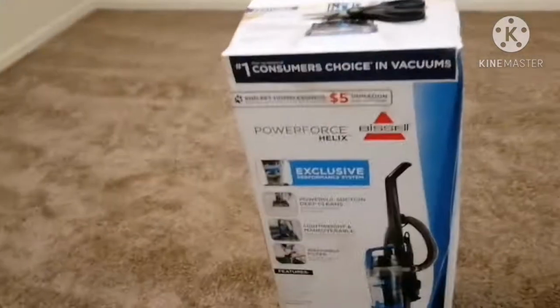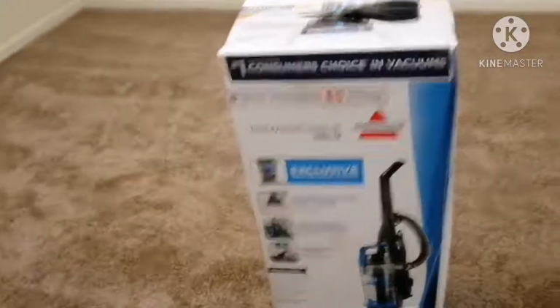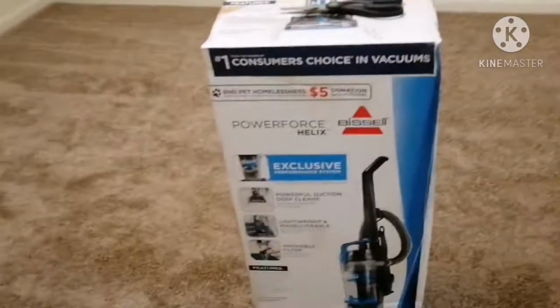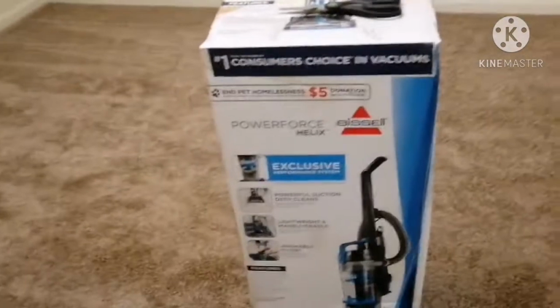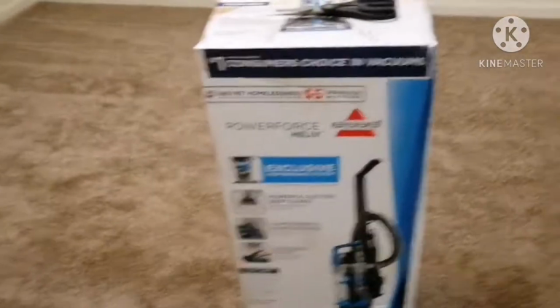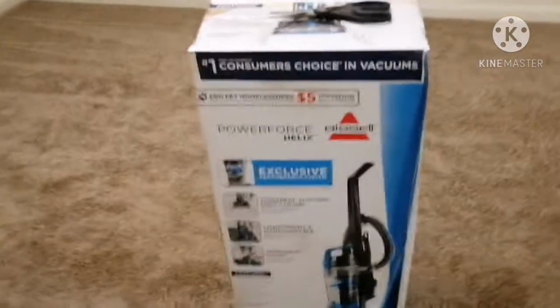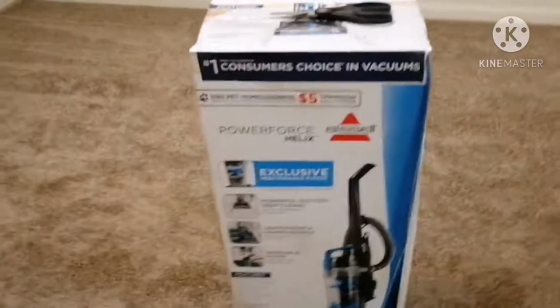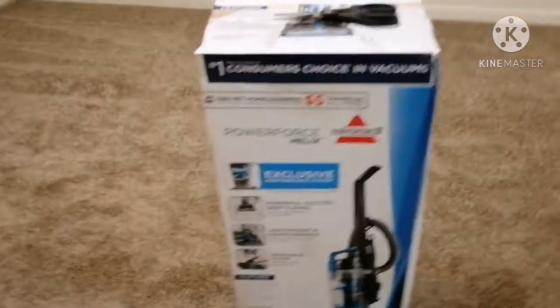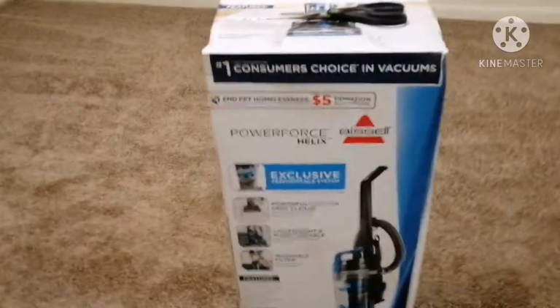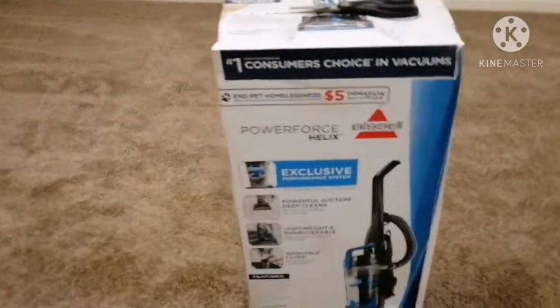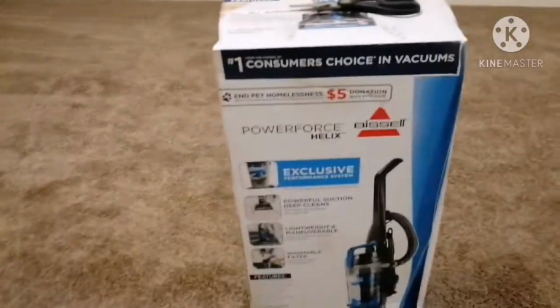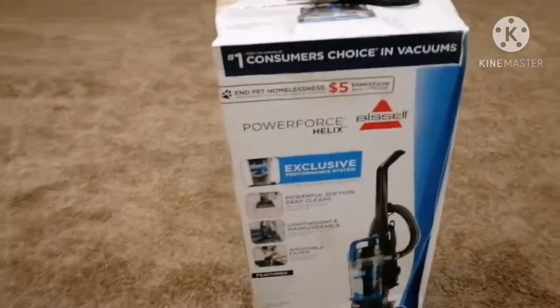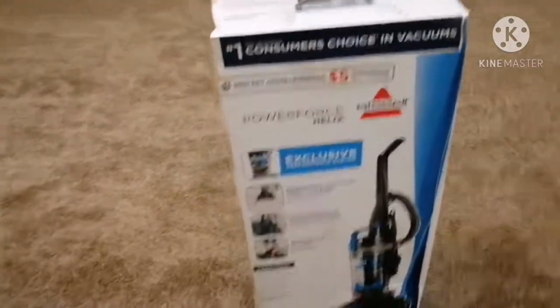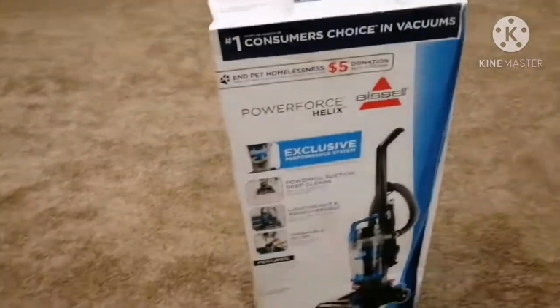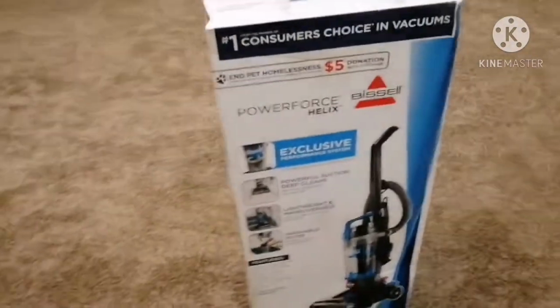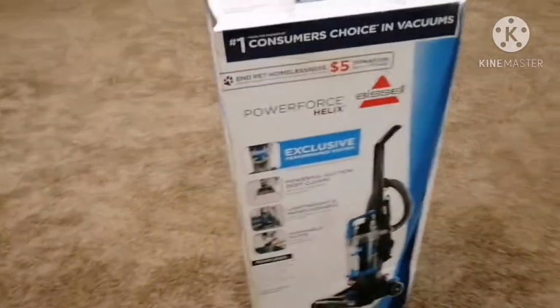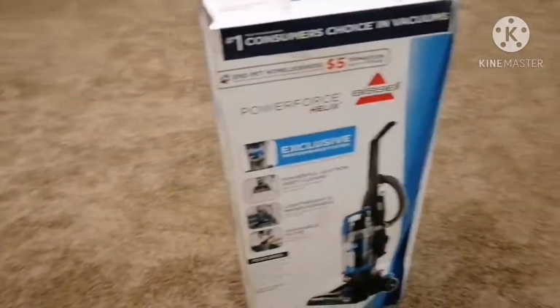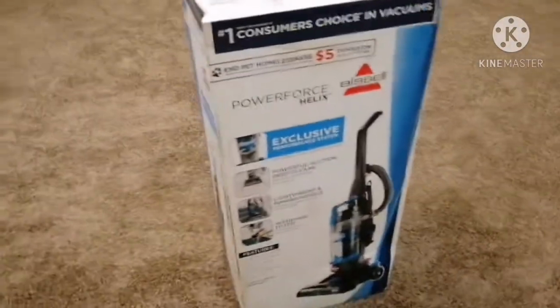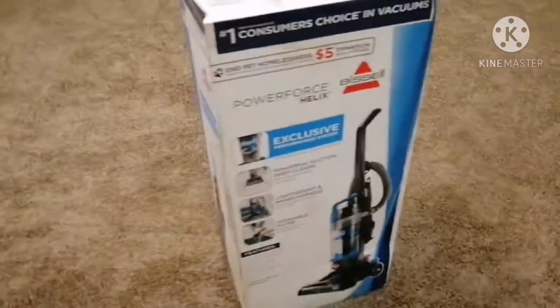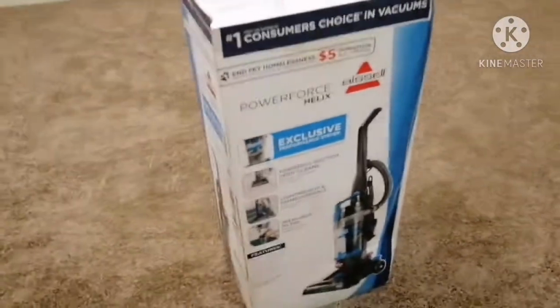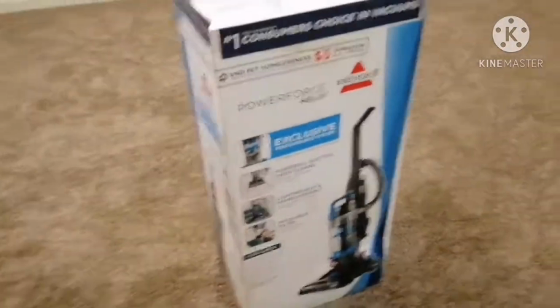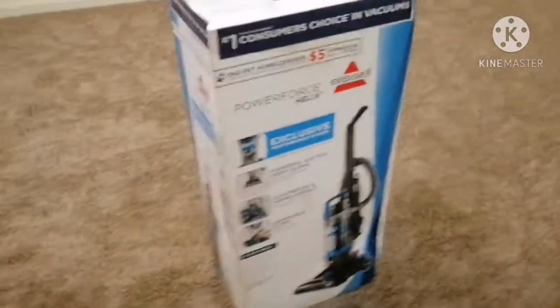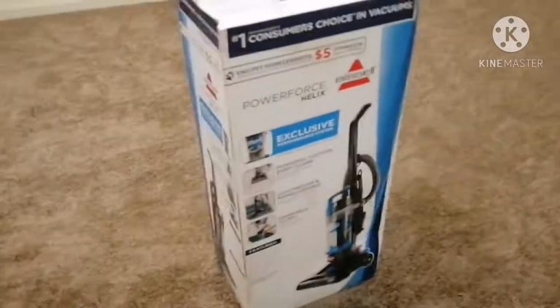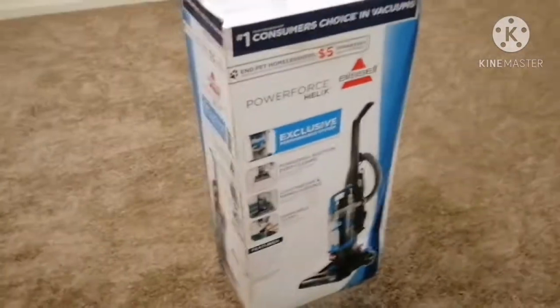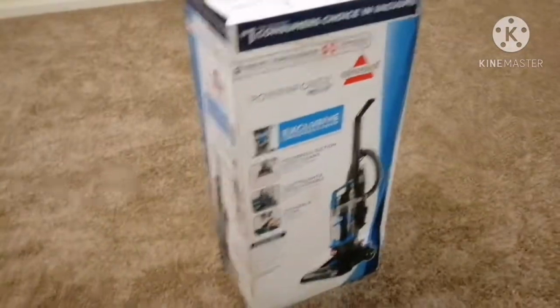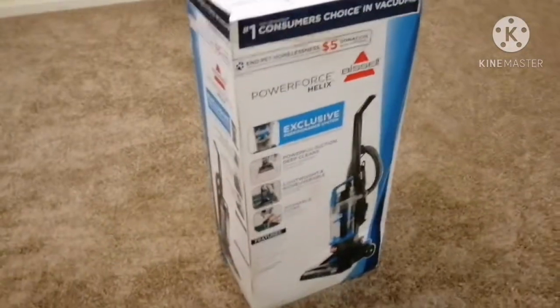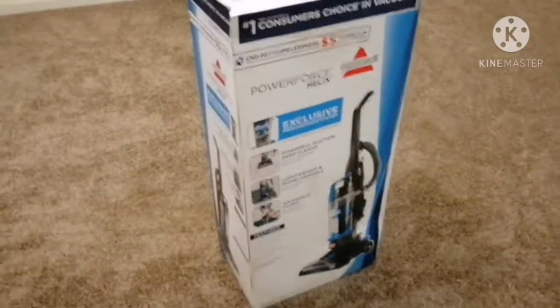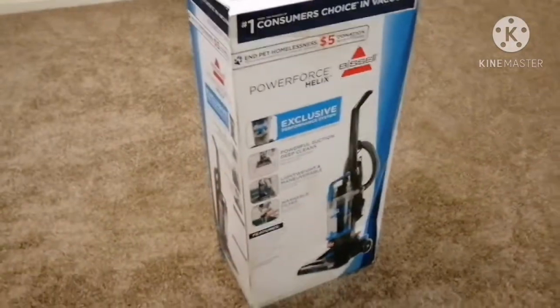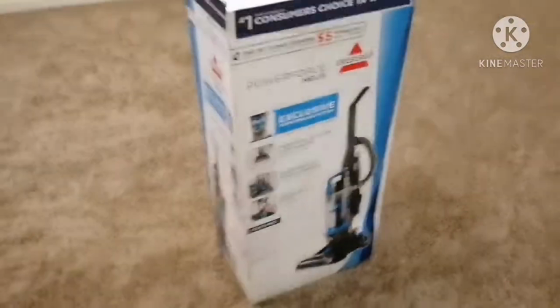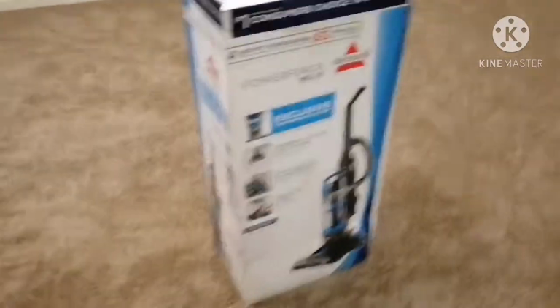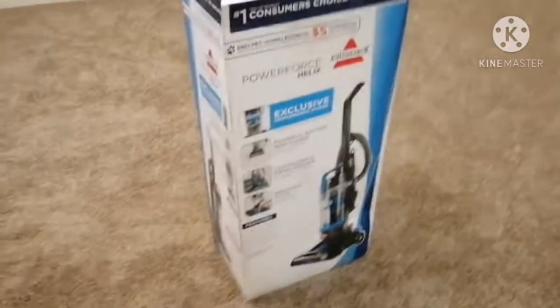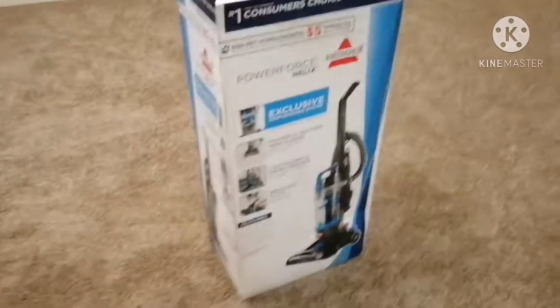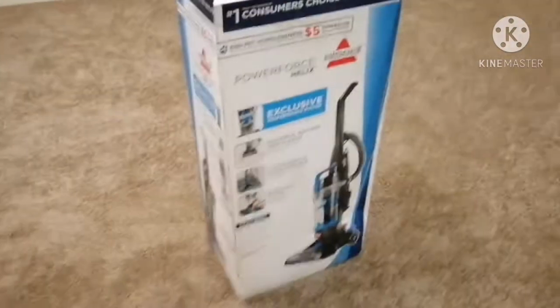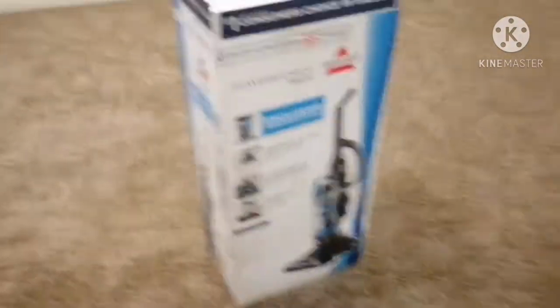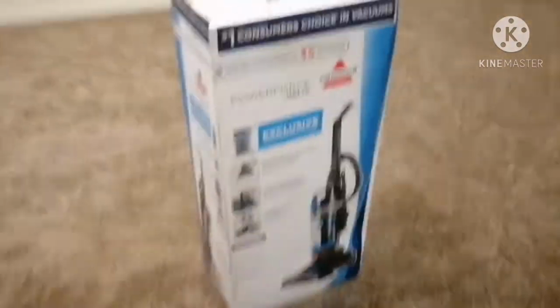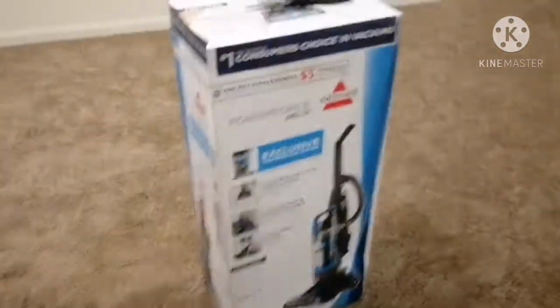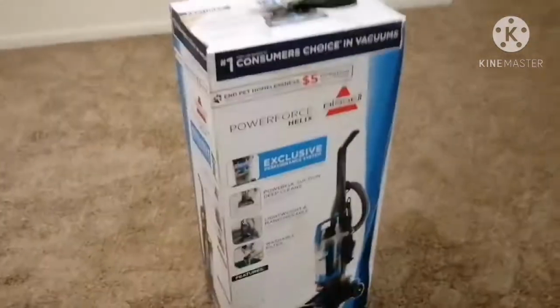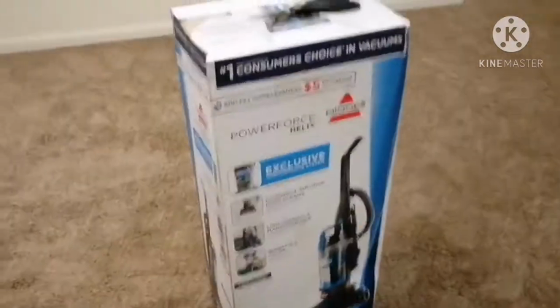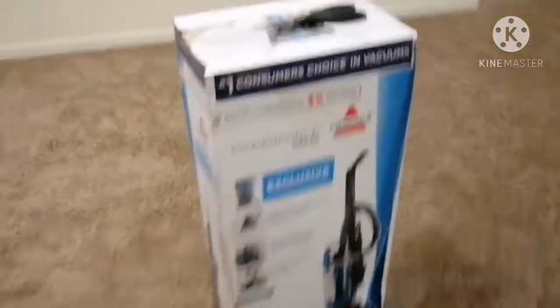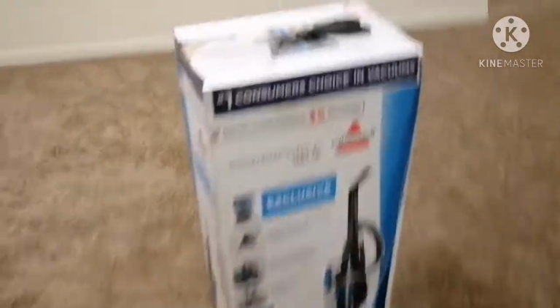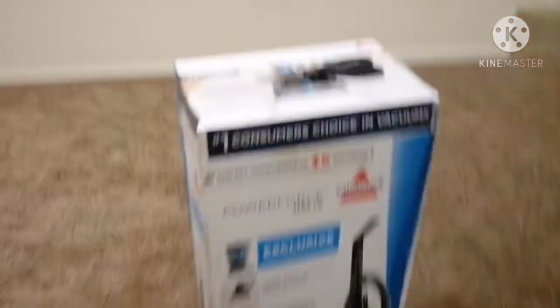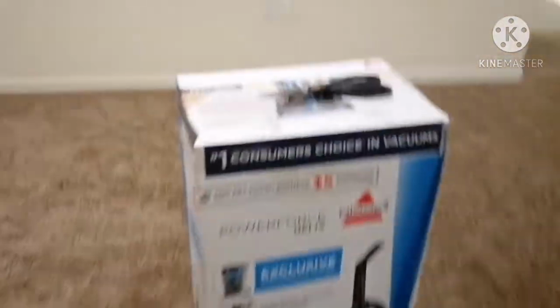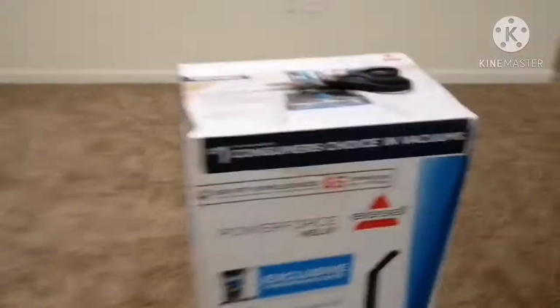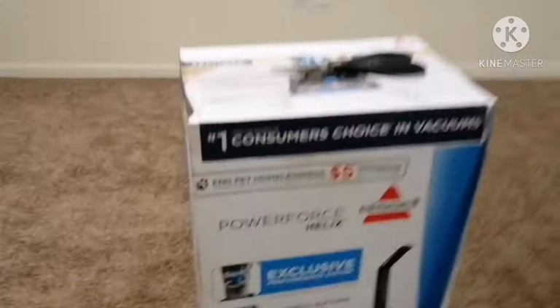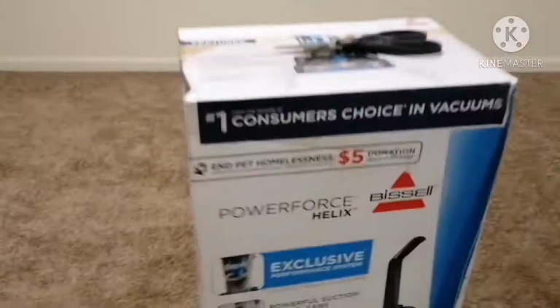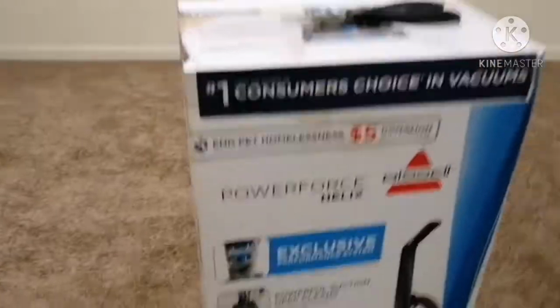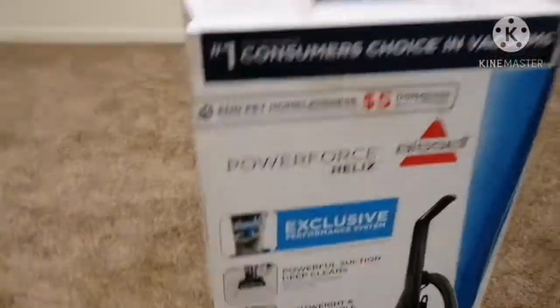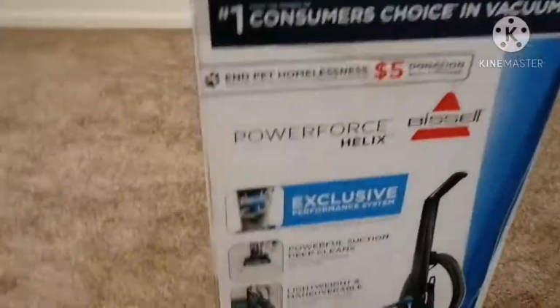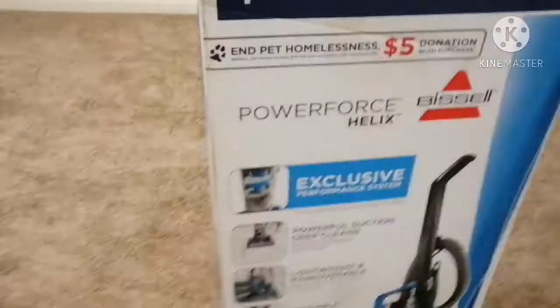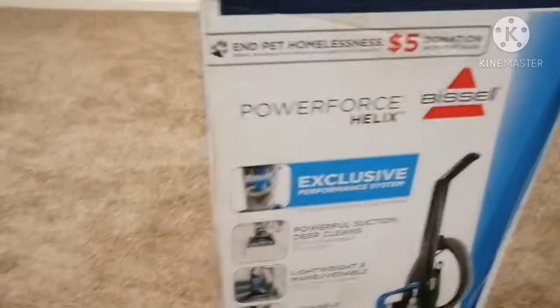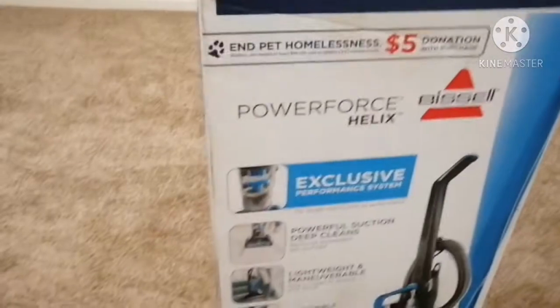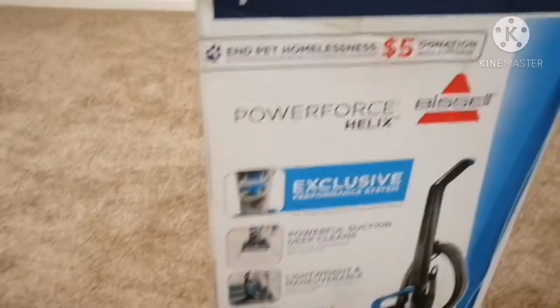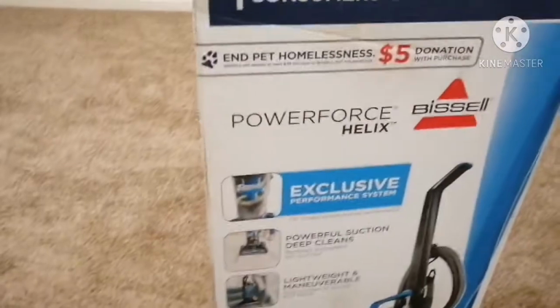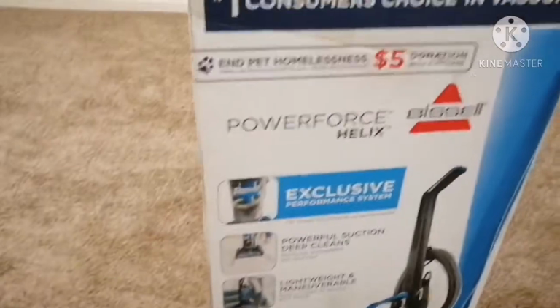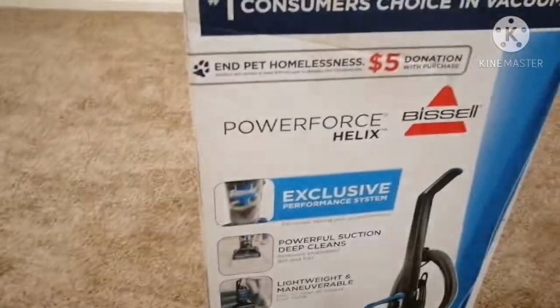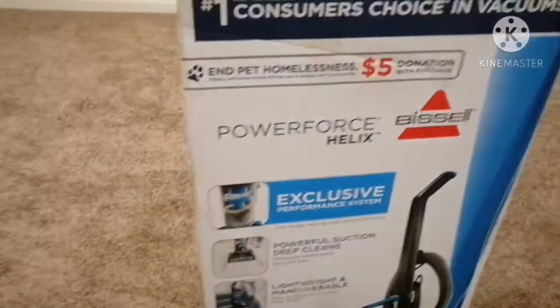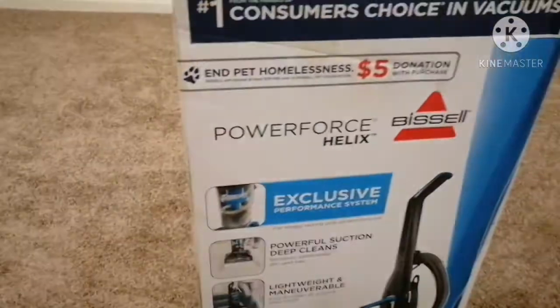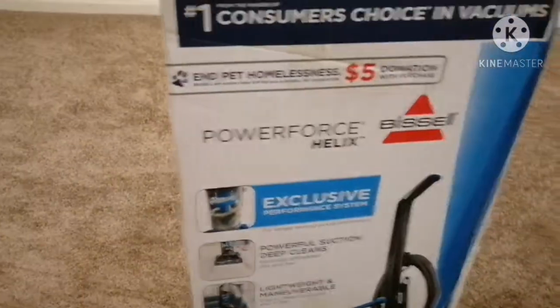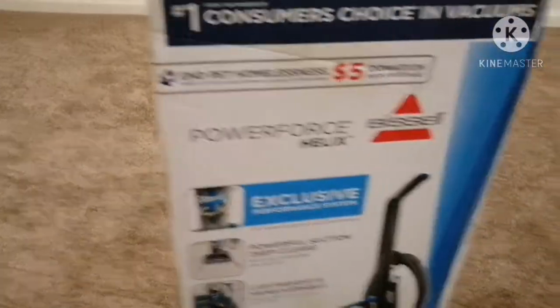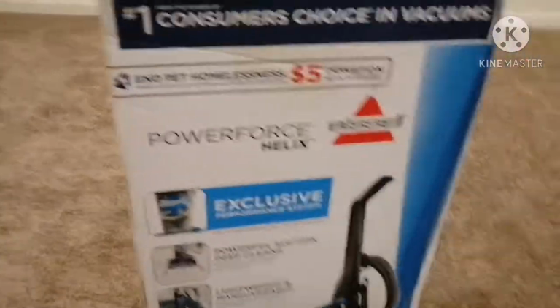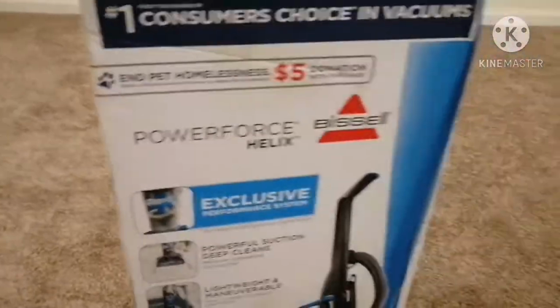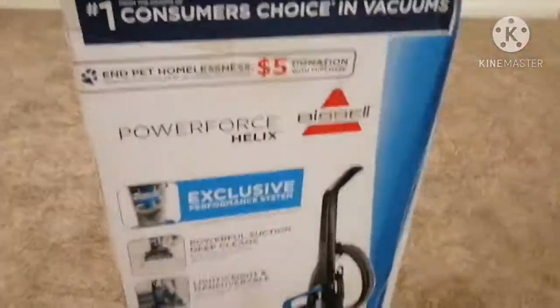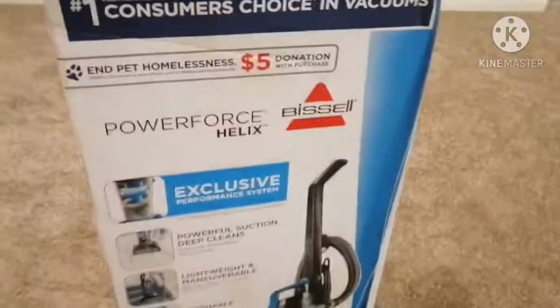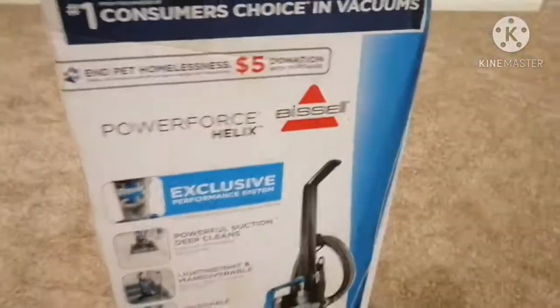Welcome back to my YouTube channel, where today we will be unboxing the Power Force Helix by Bissell.